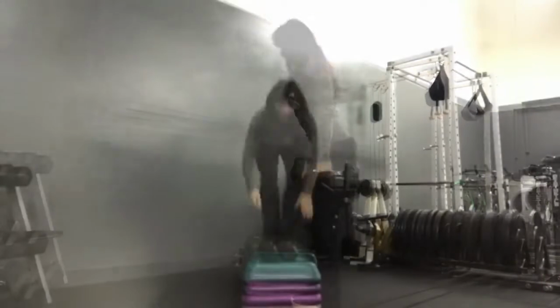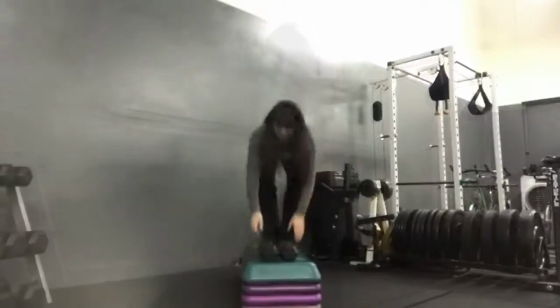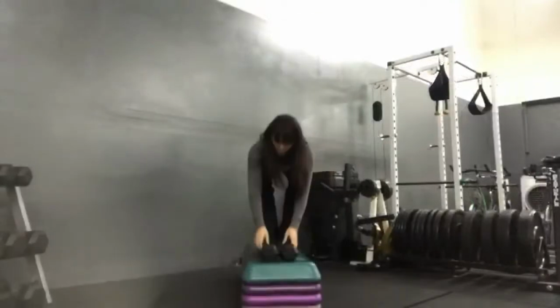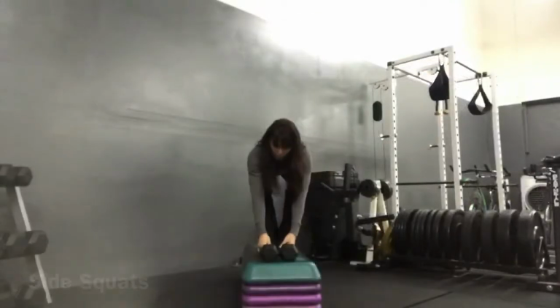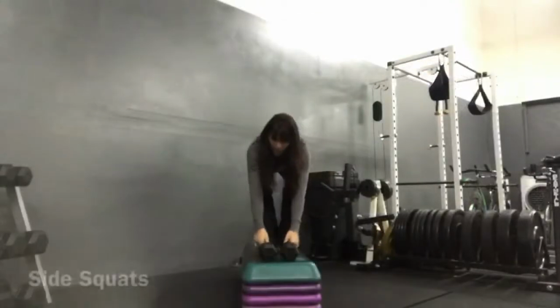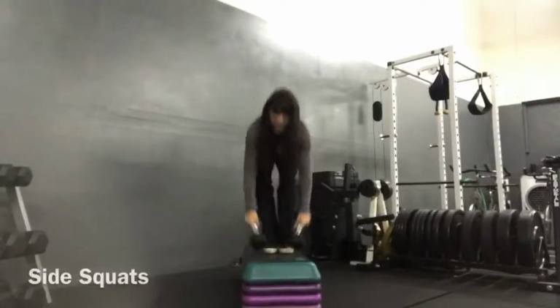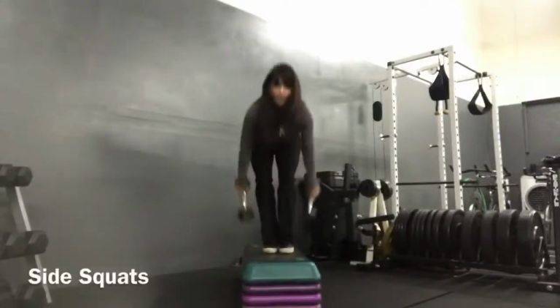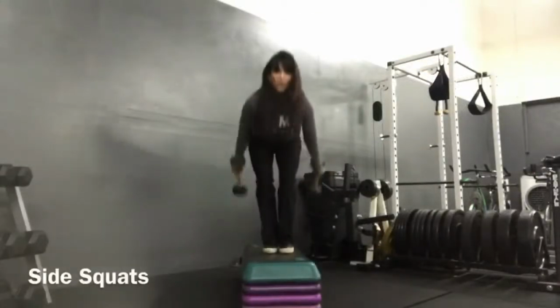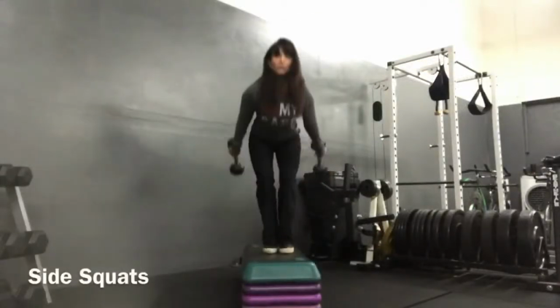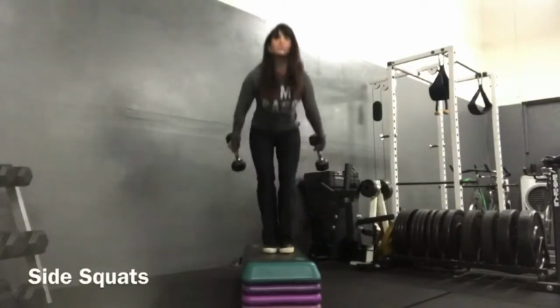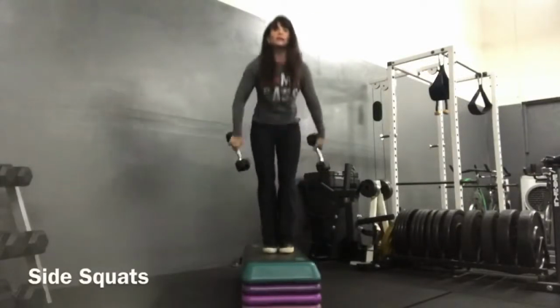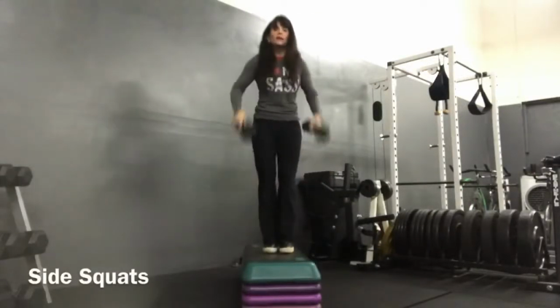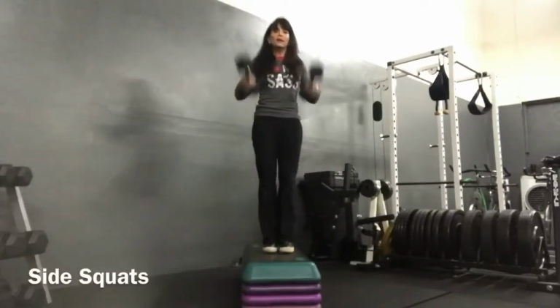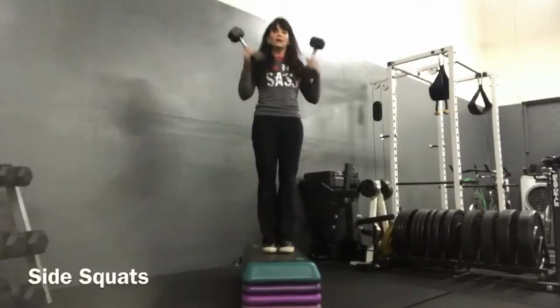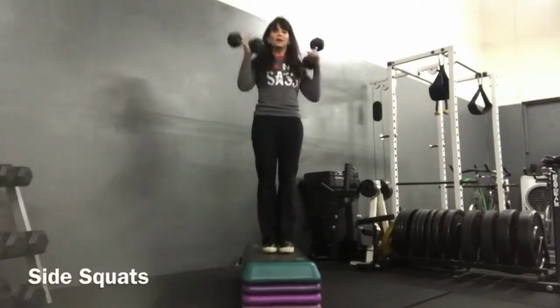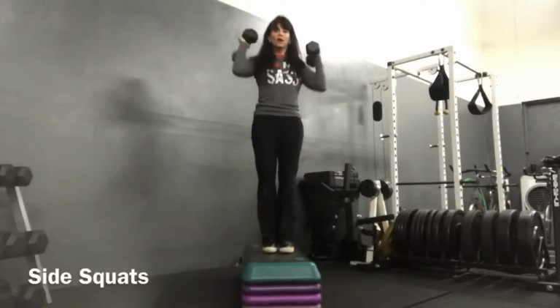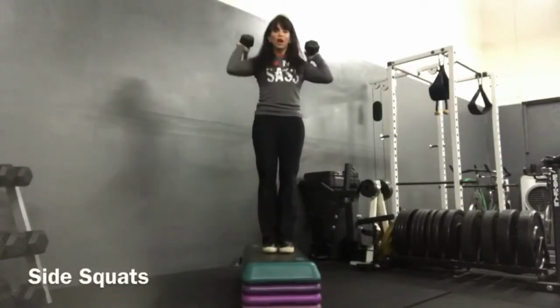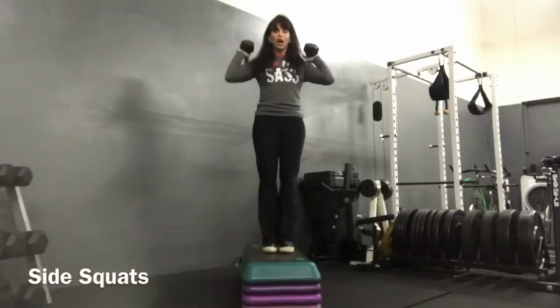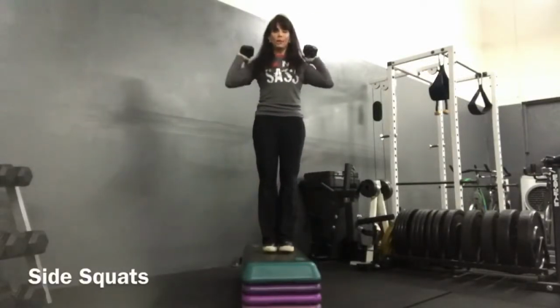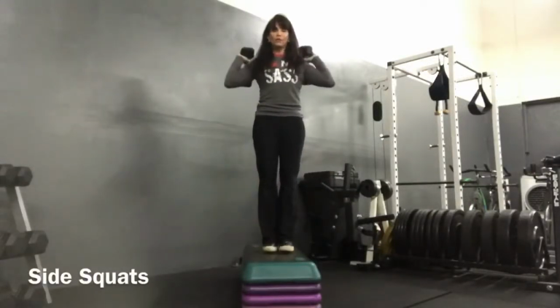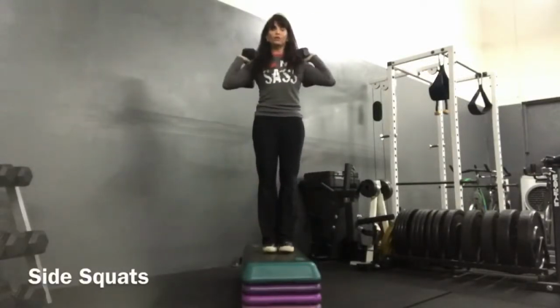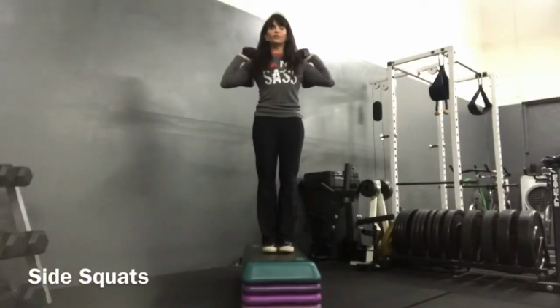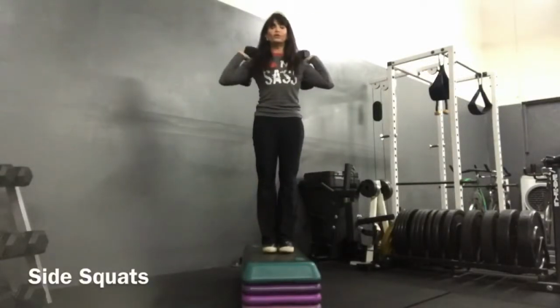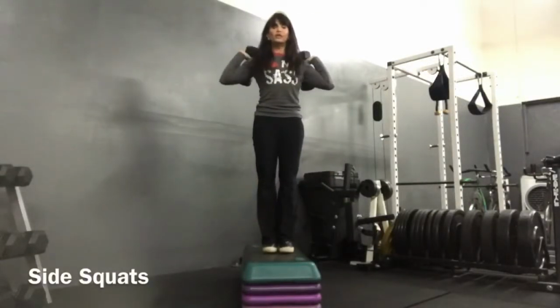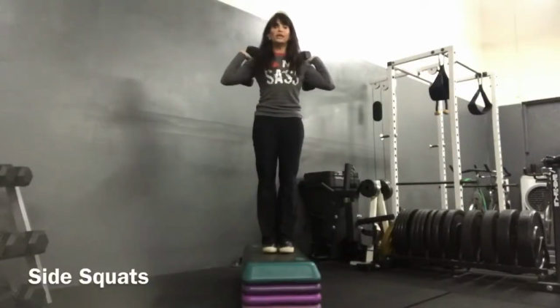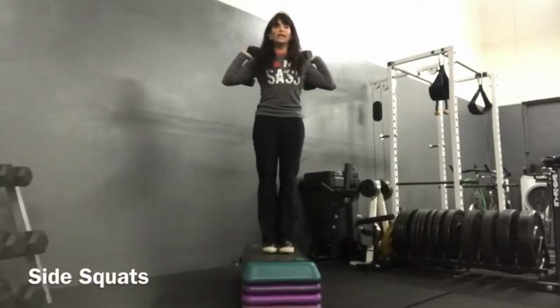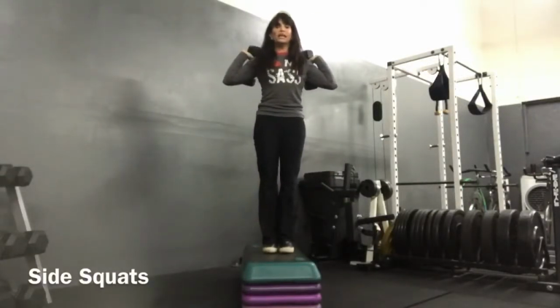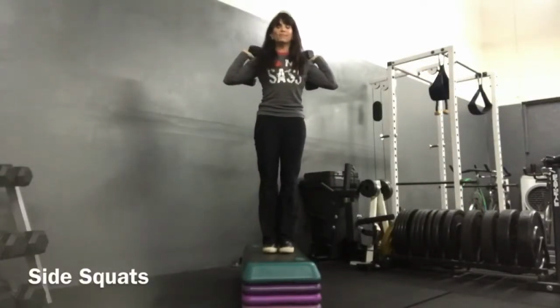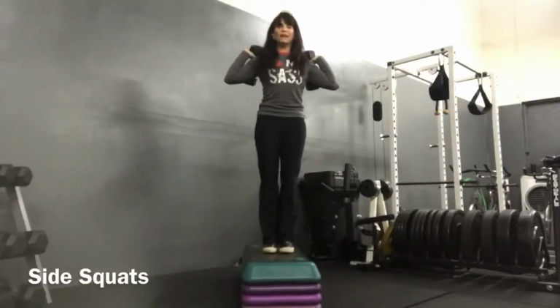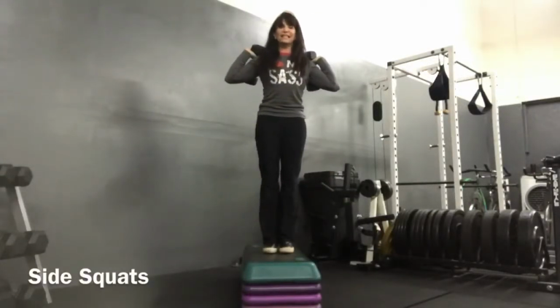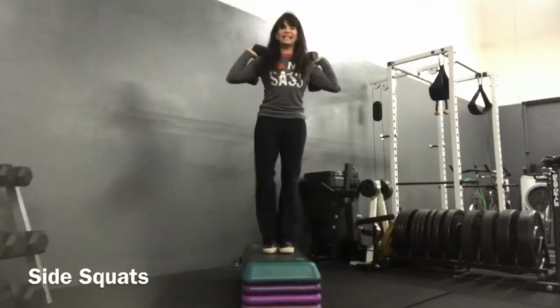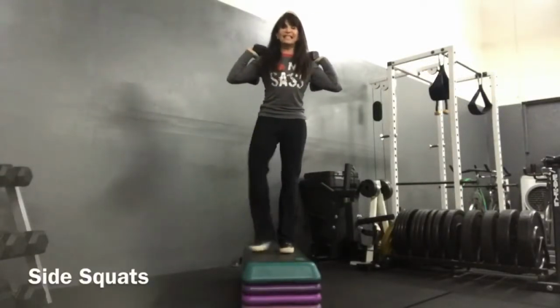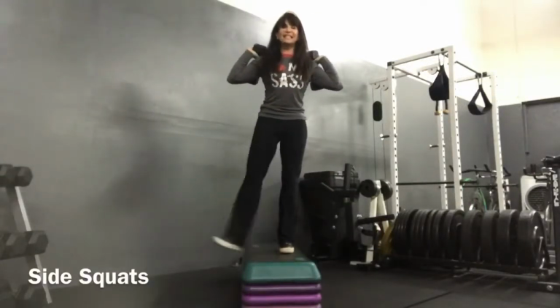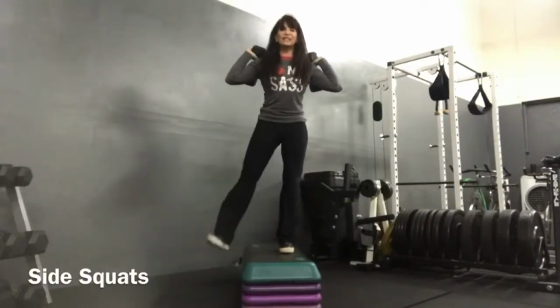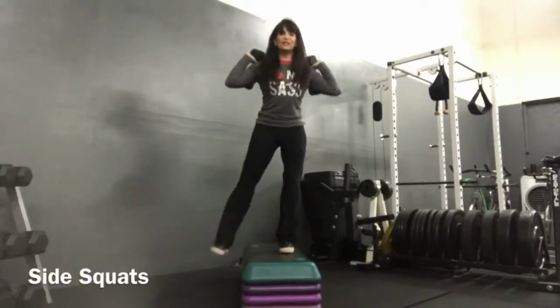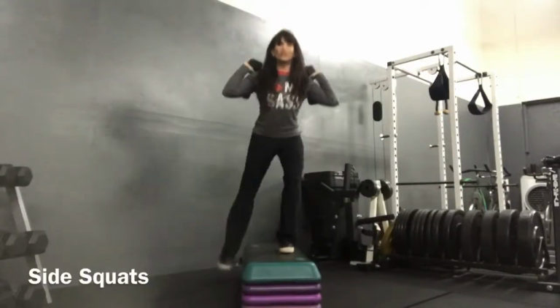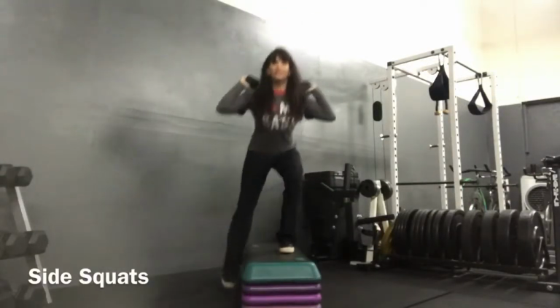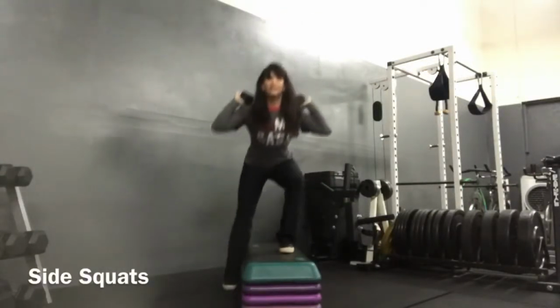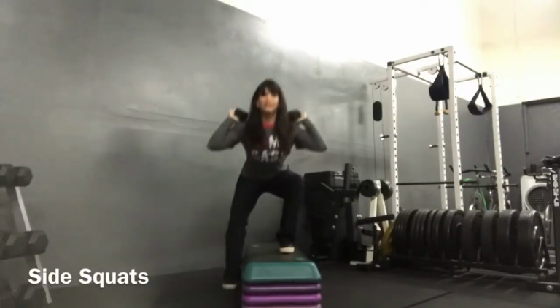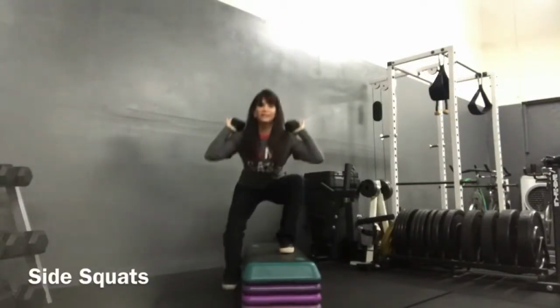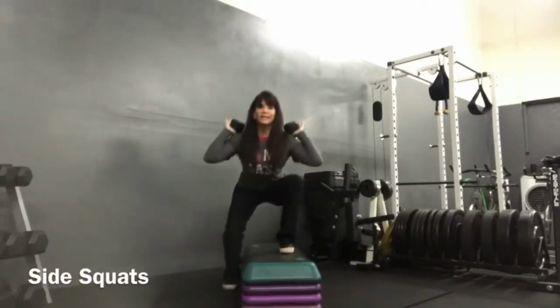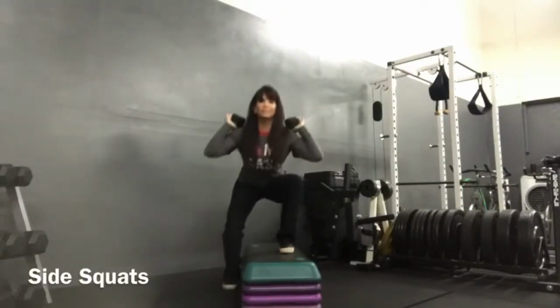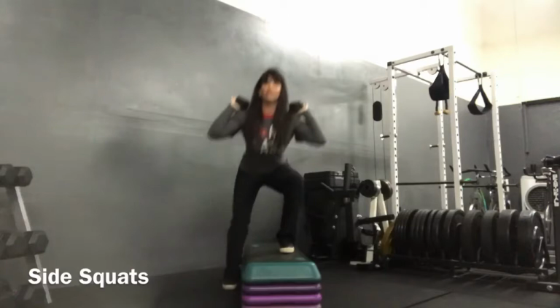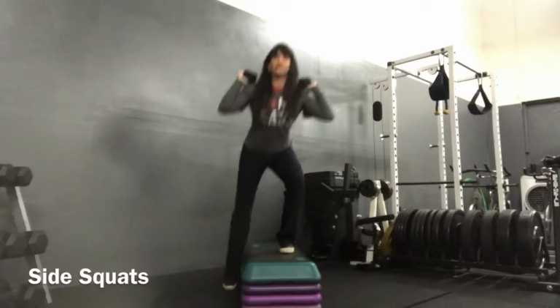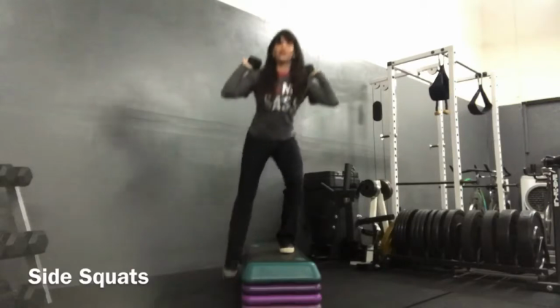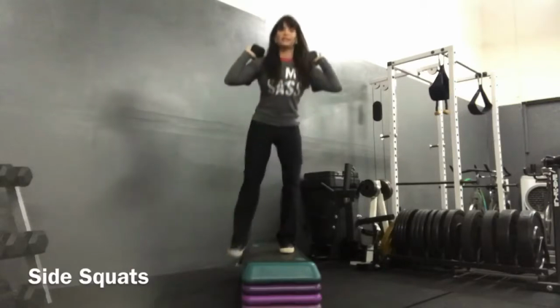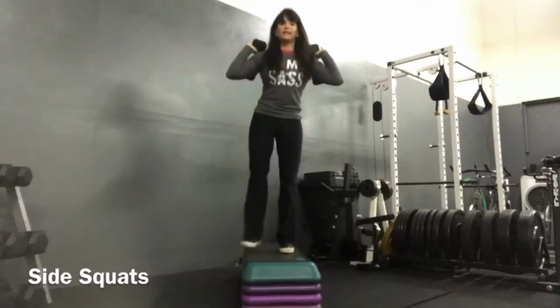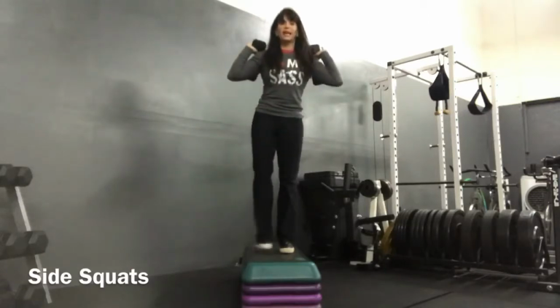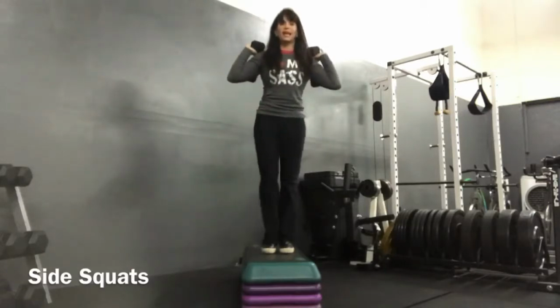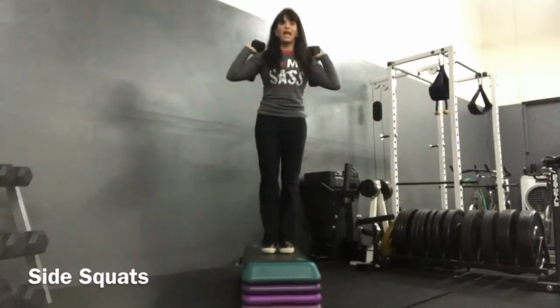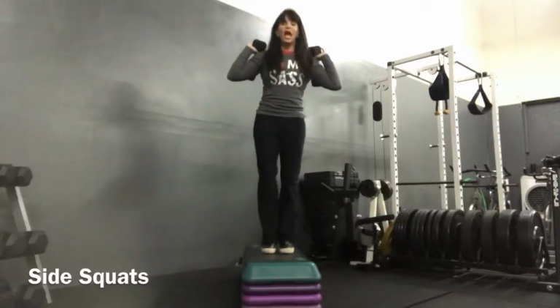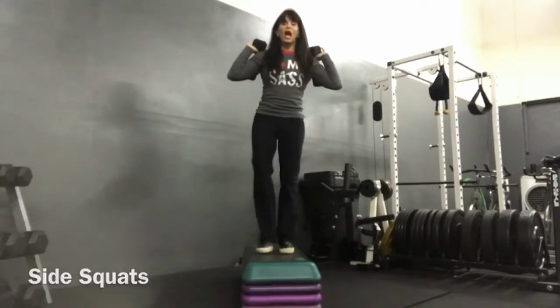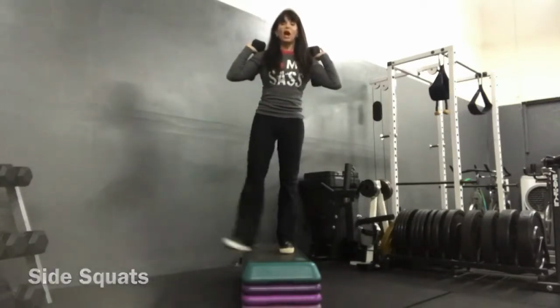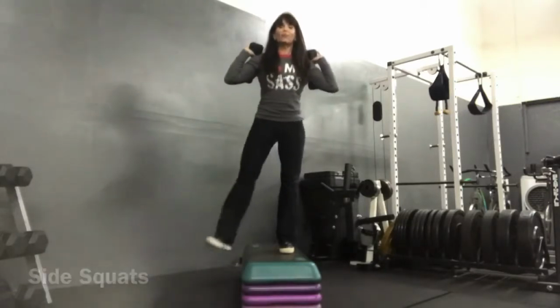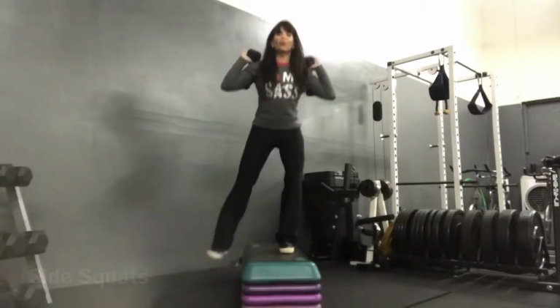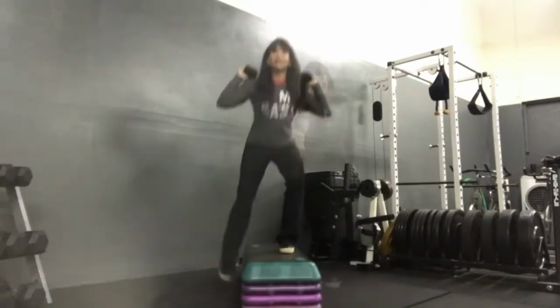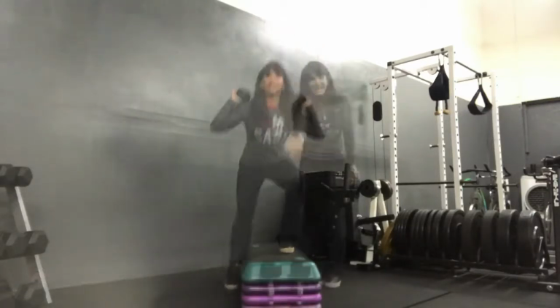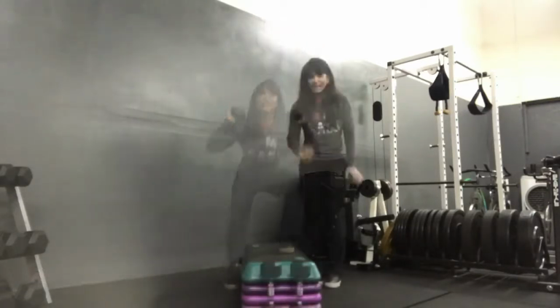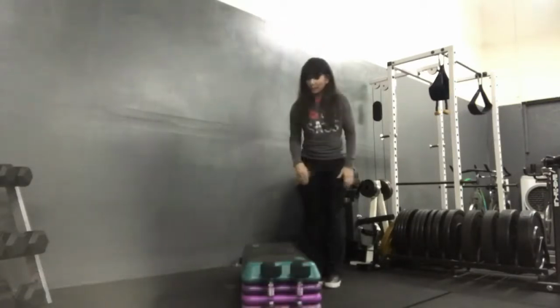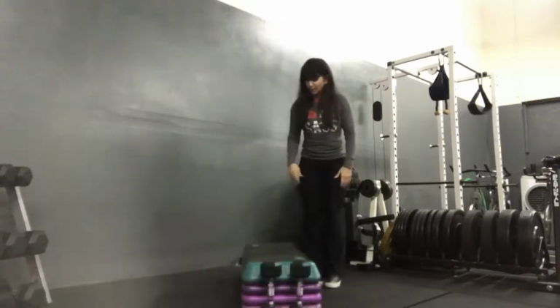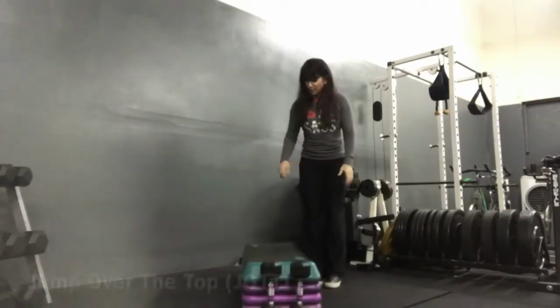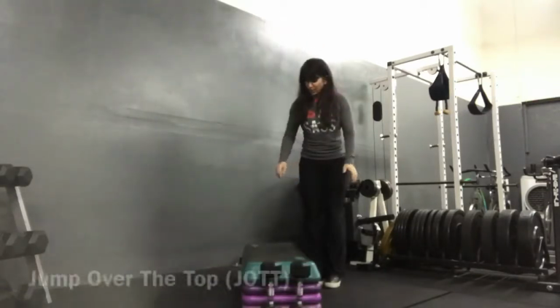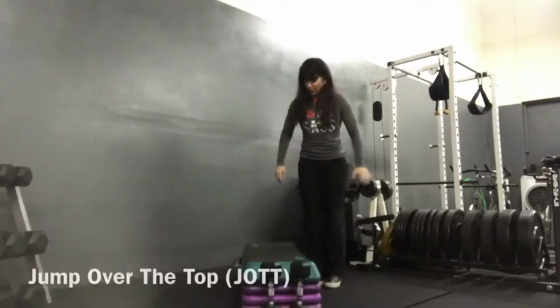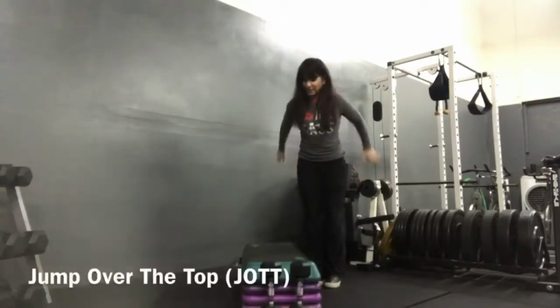I like to hold my dumbbells on my shoulders — it makes it easier to keep my chest upright. I like to put it in front.